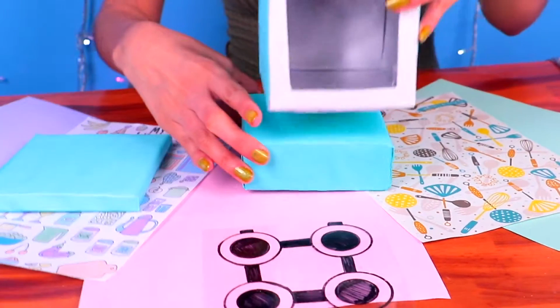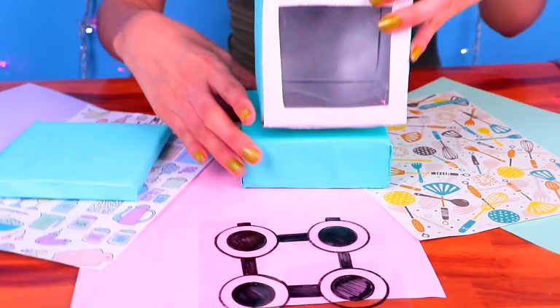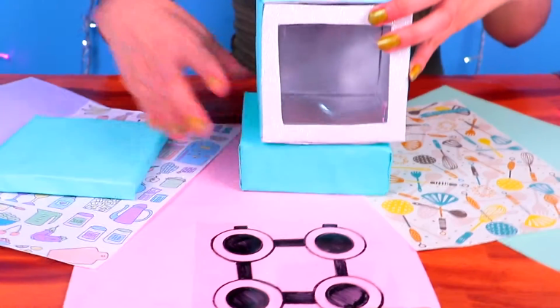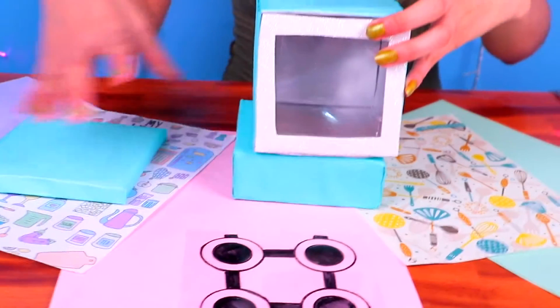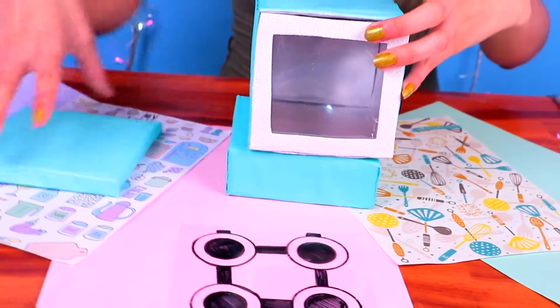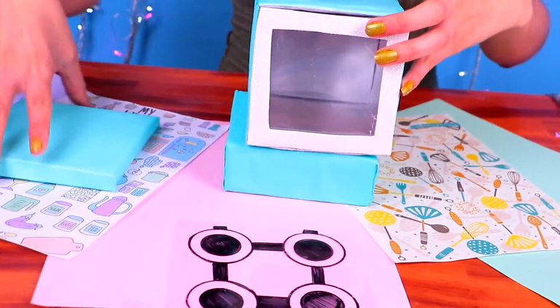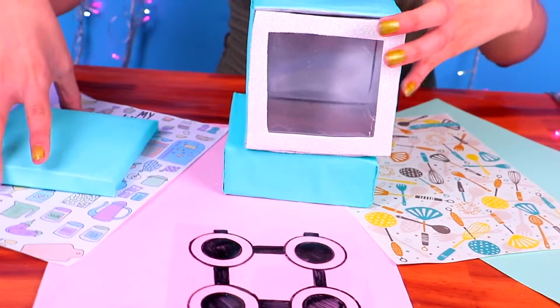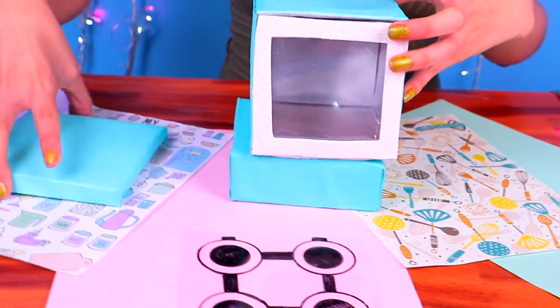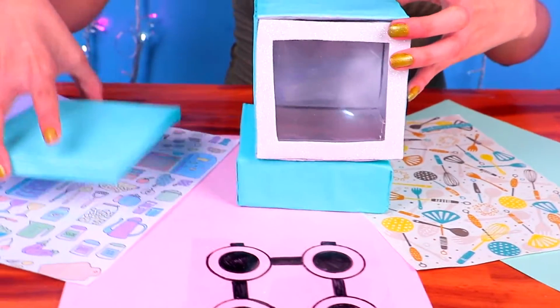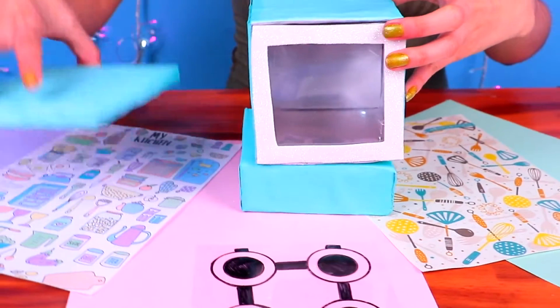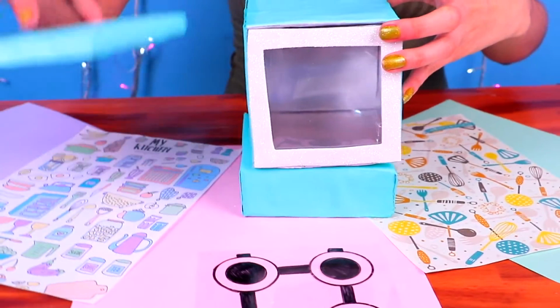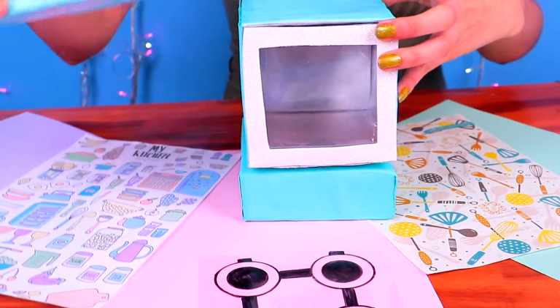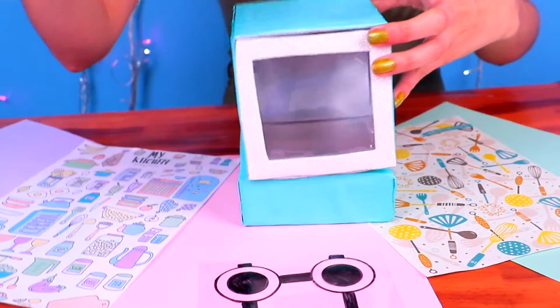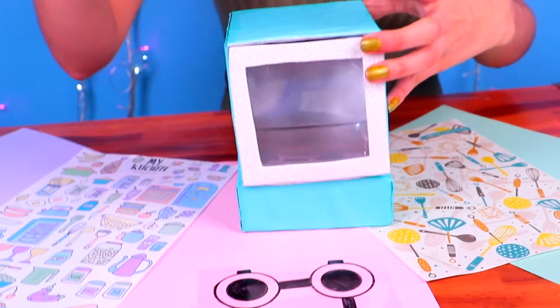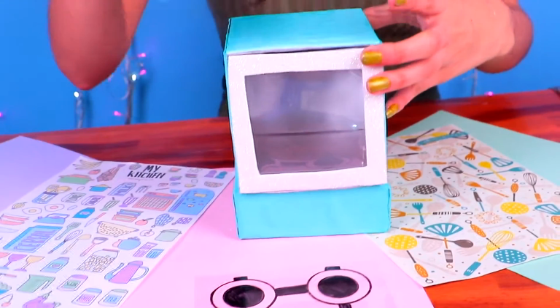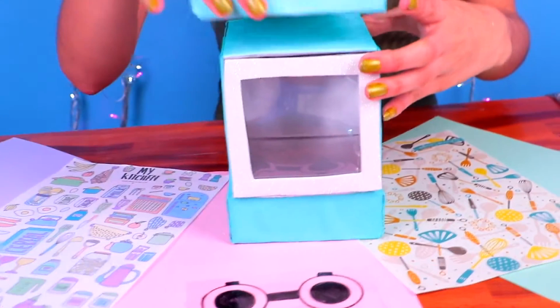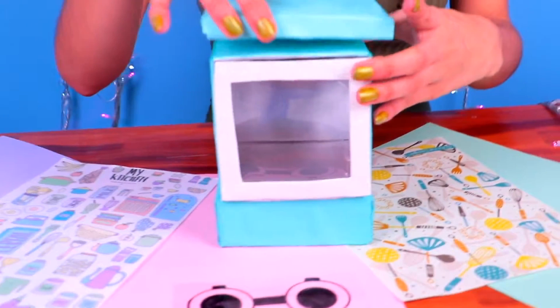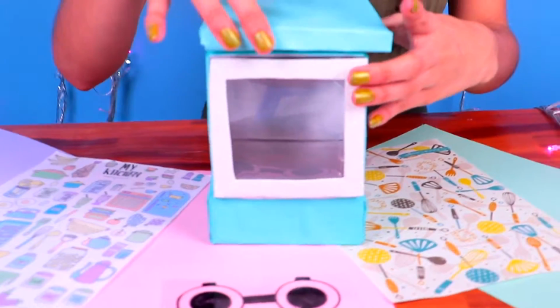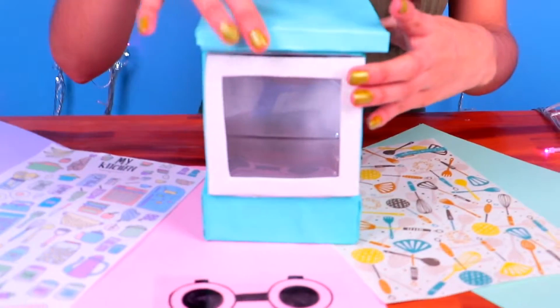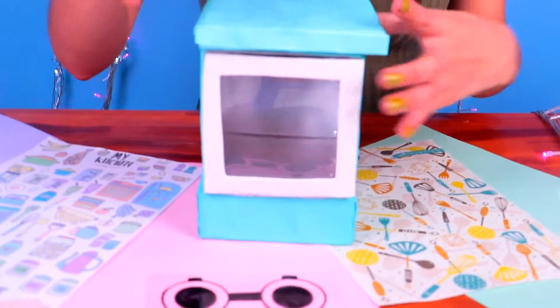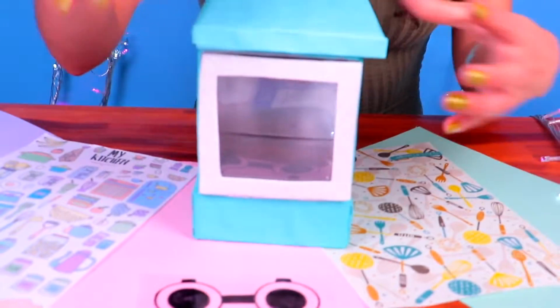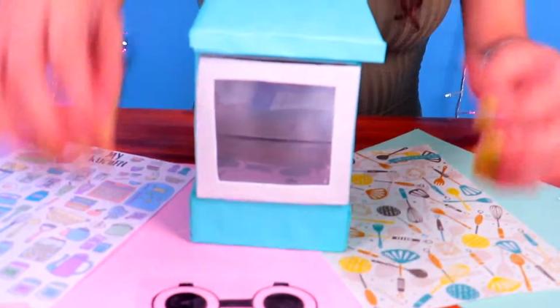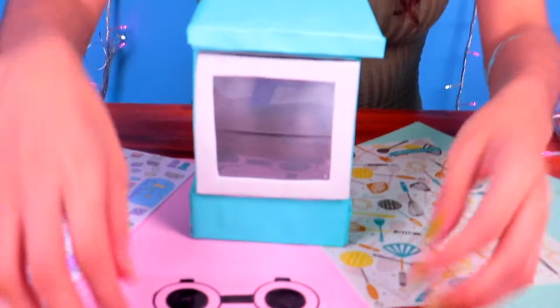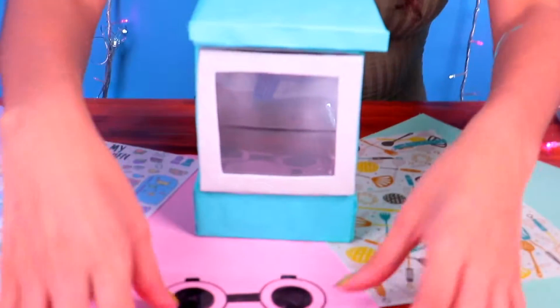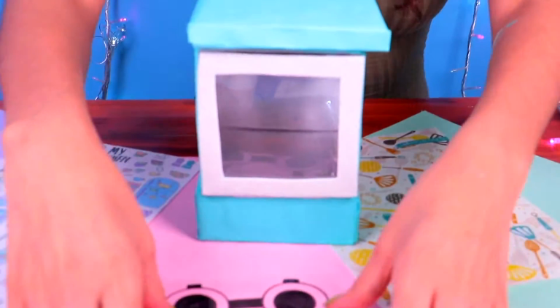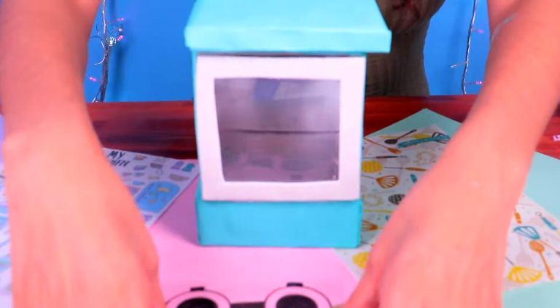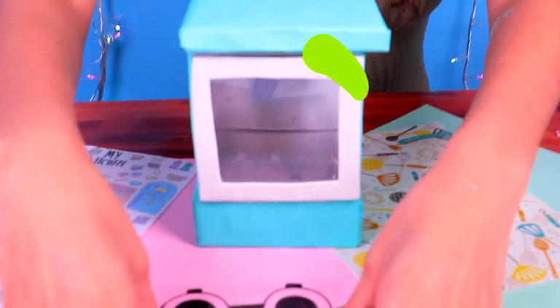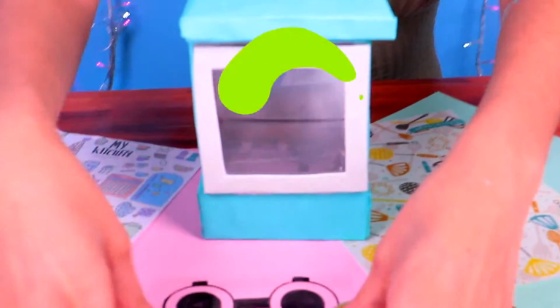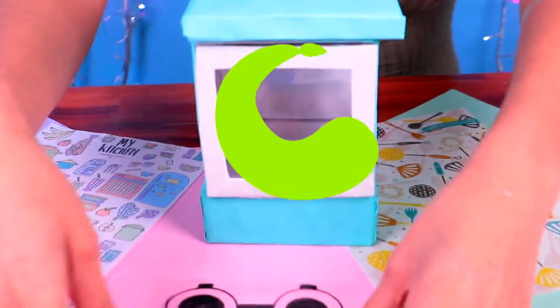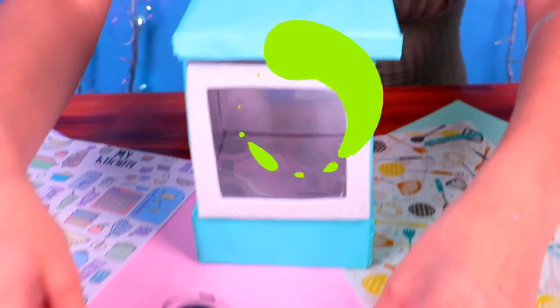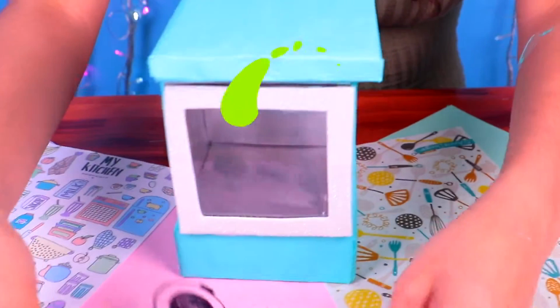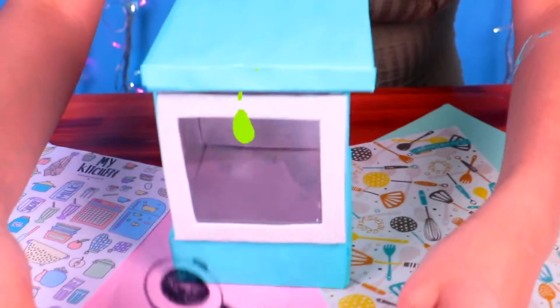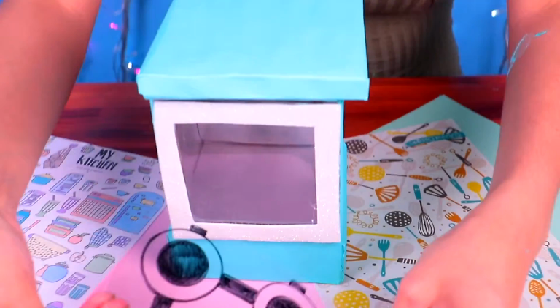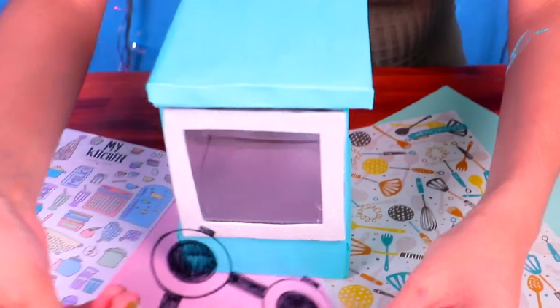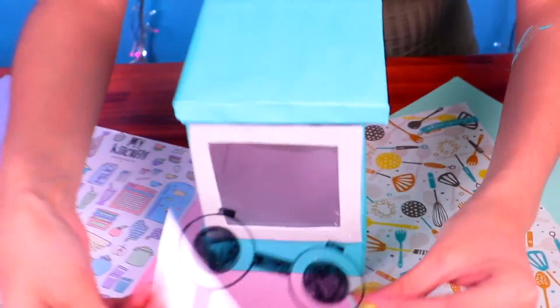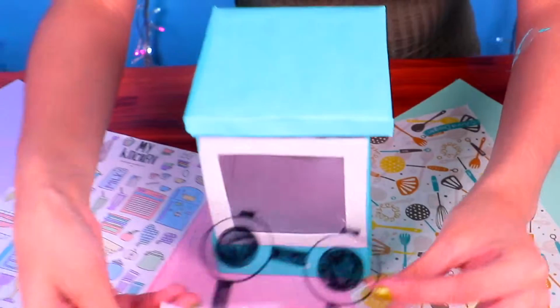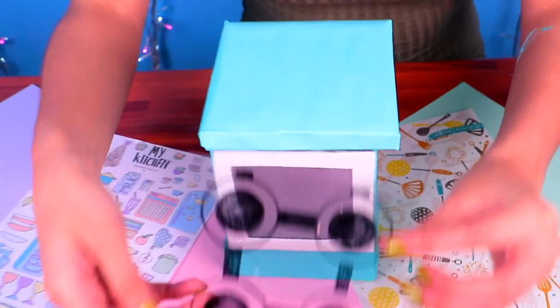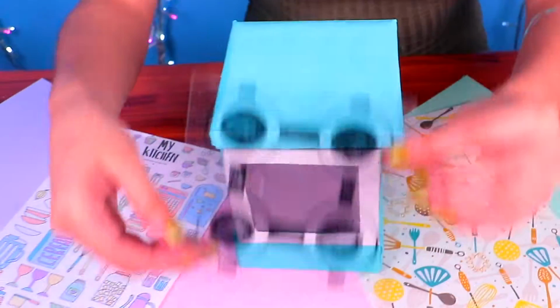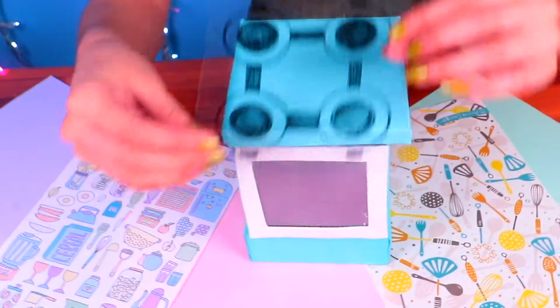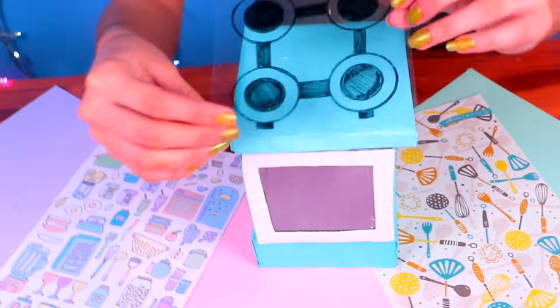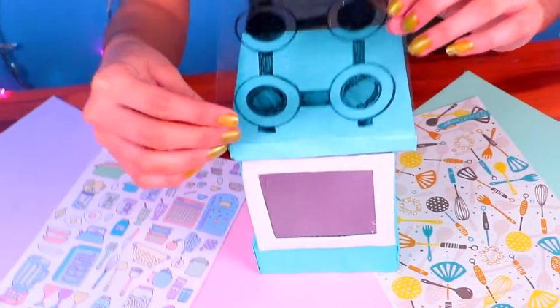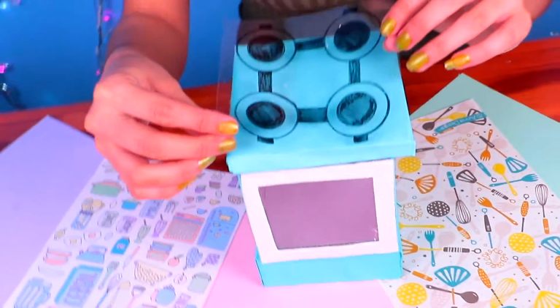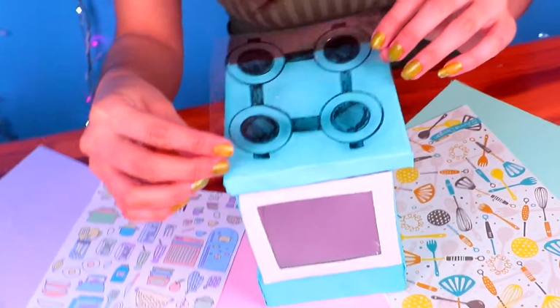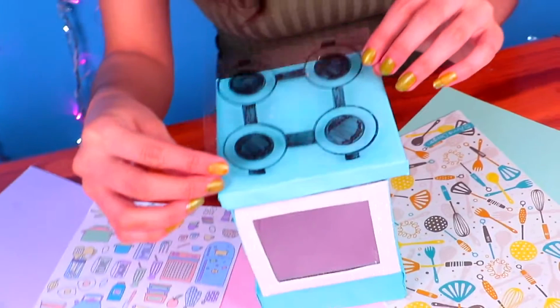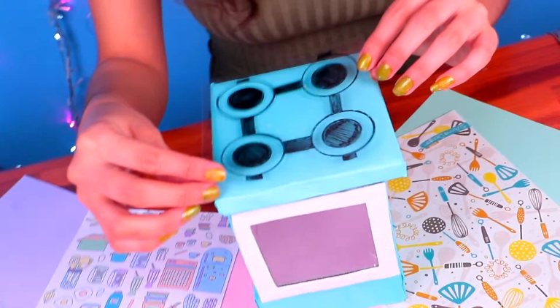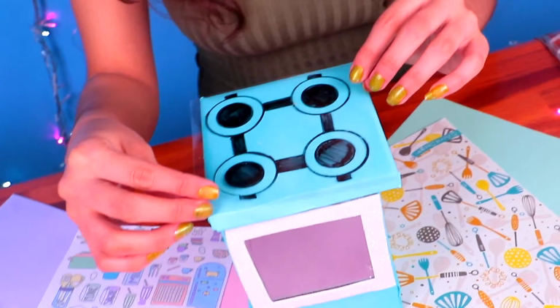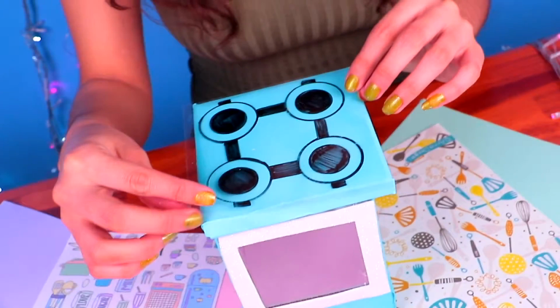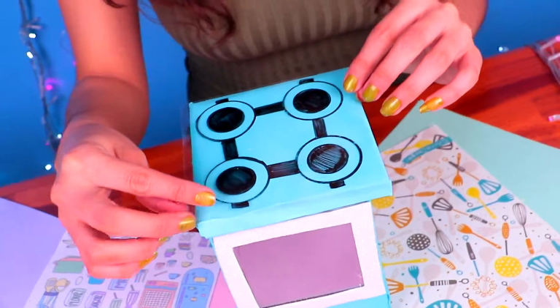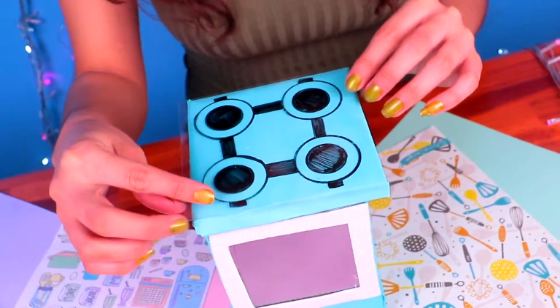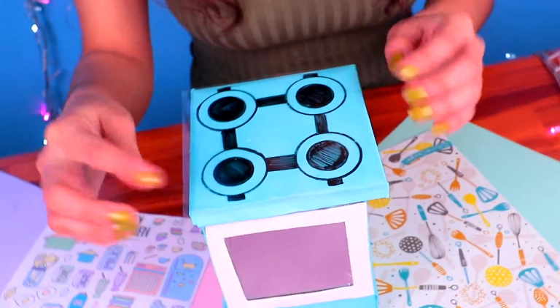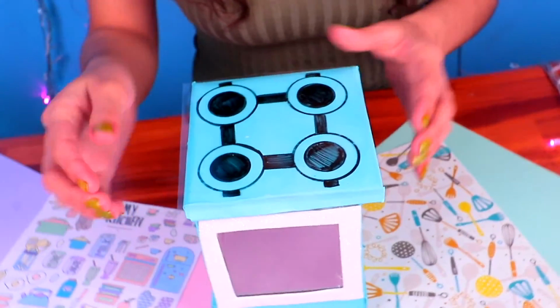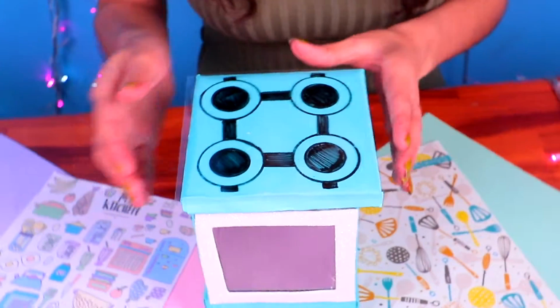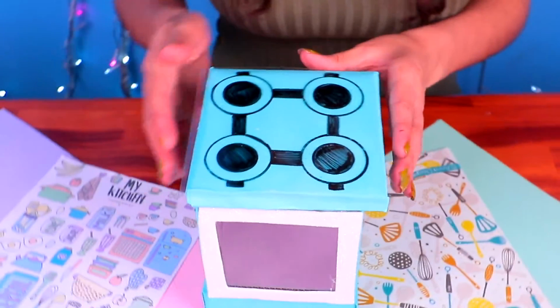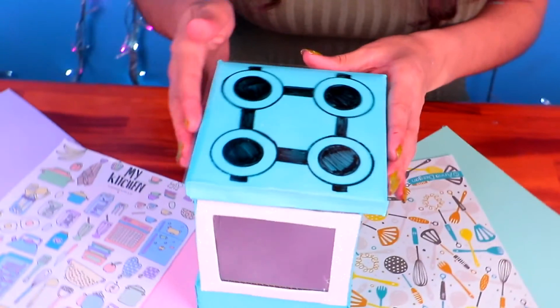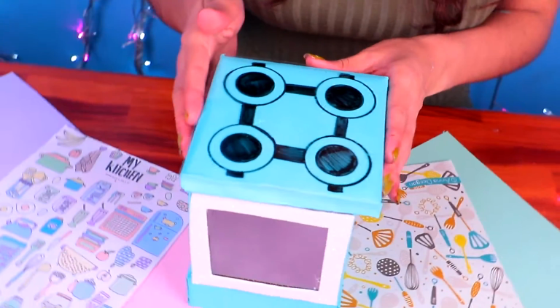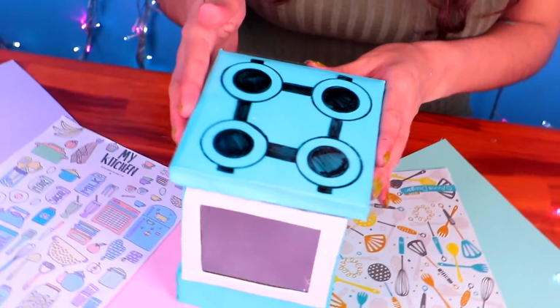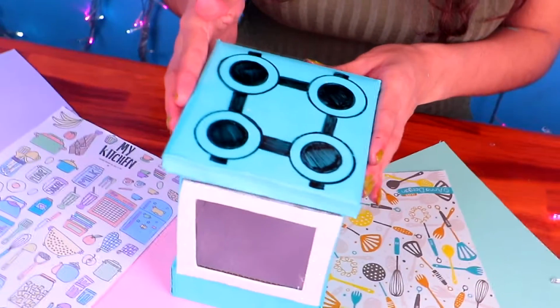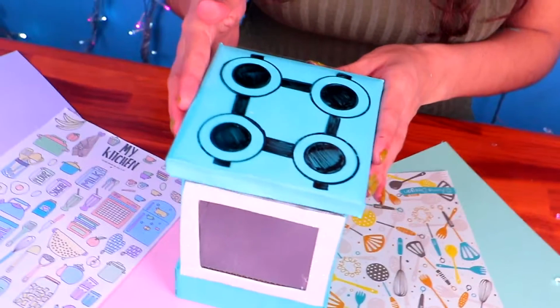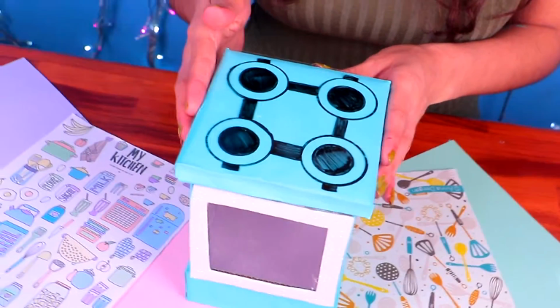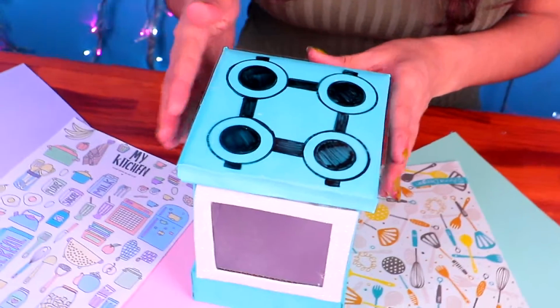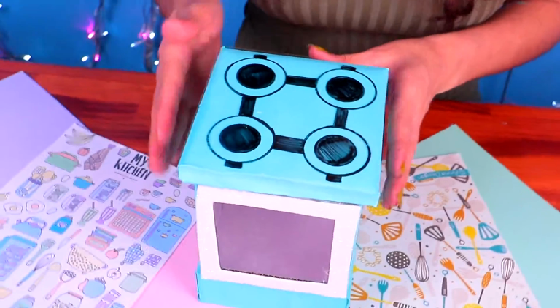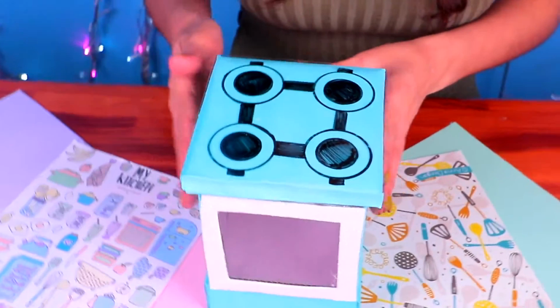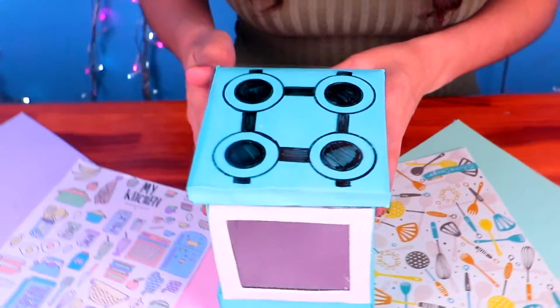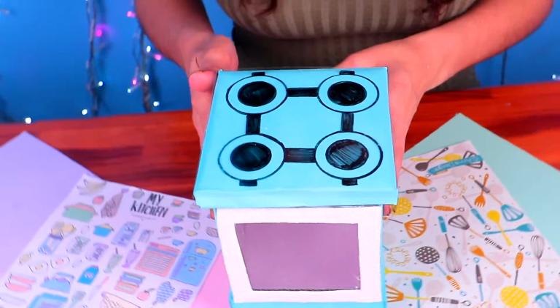Now let's pile them up and assemble them like this.